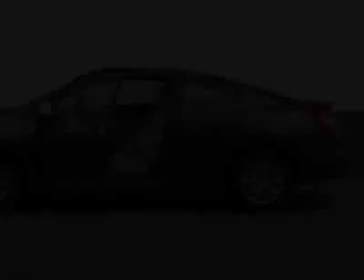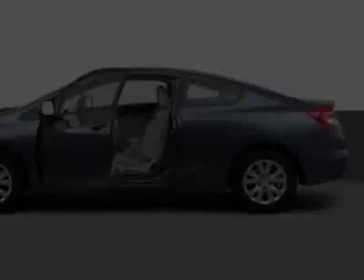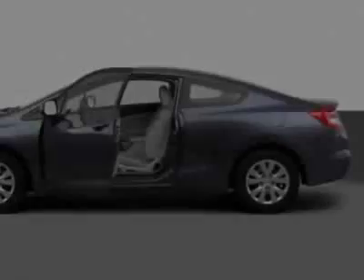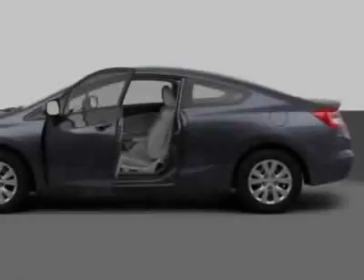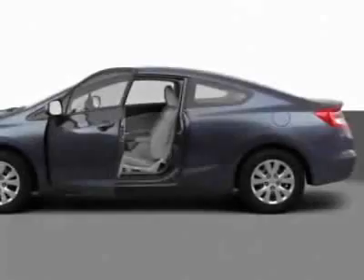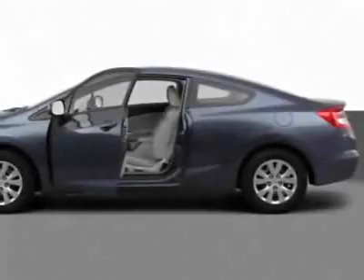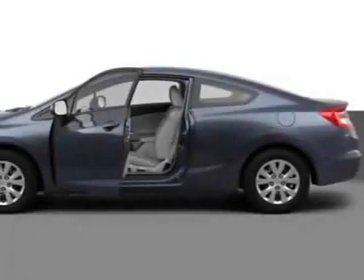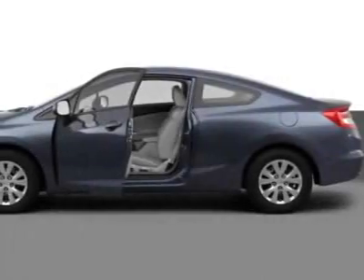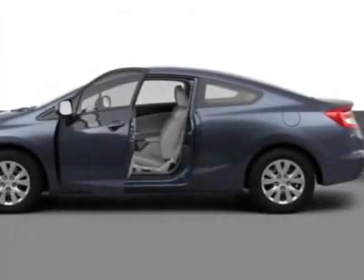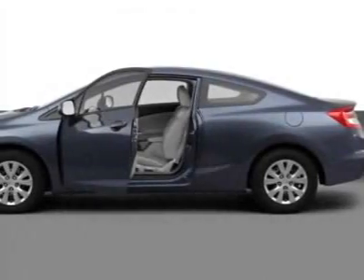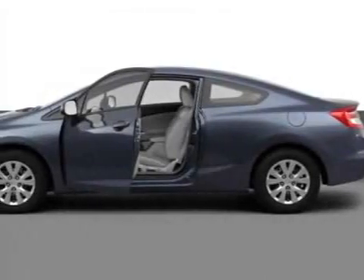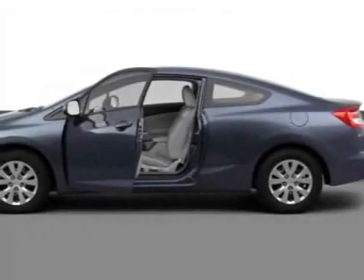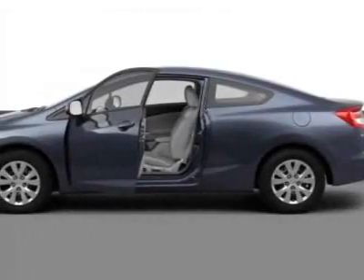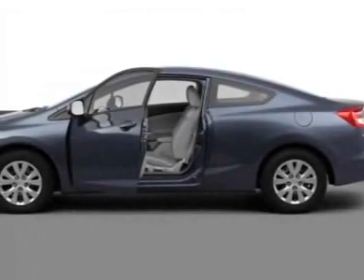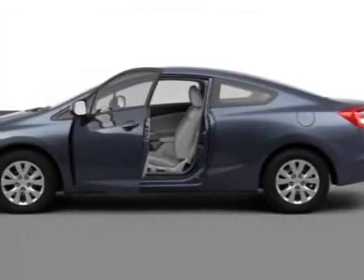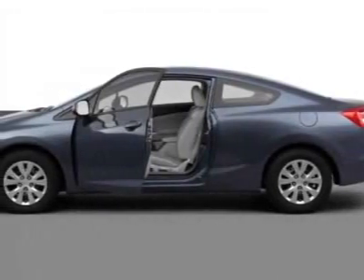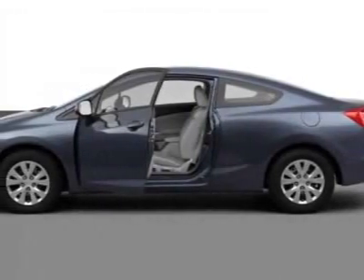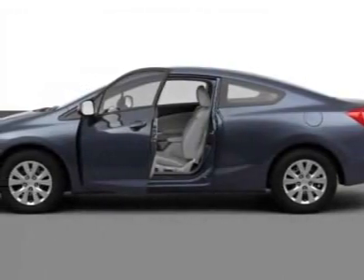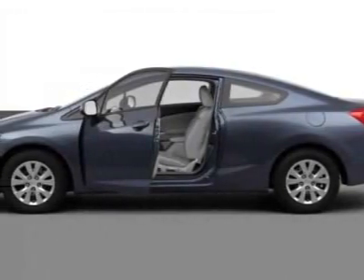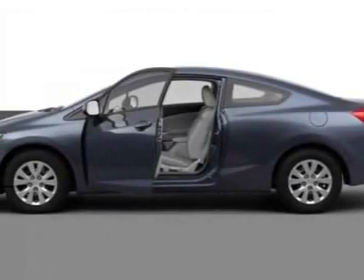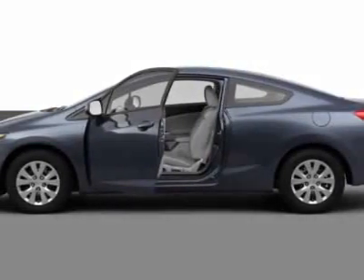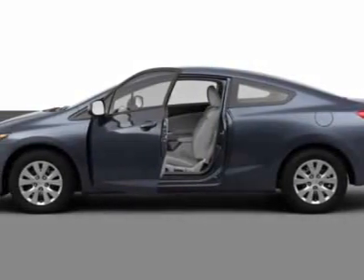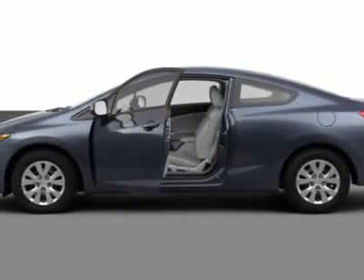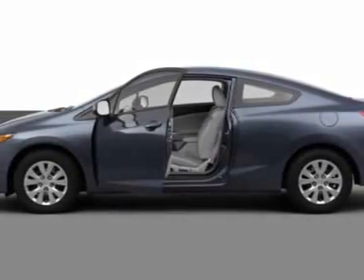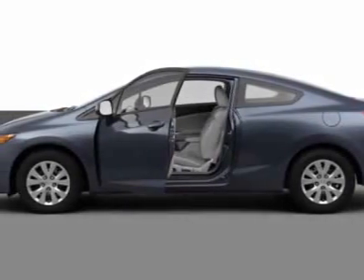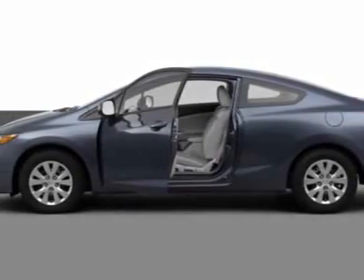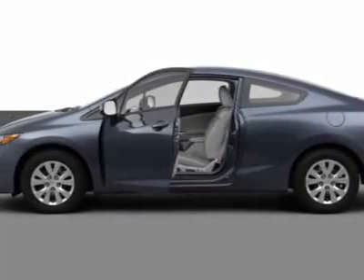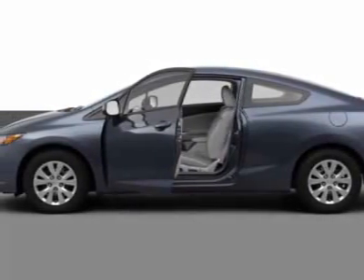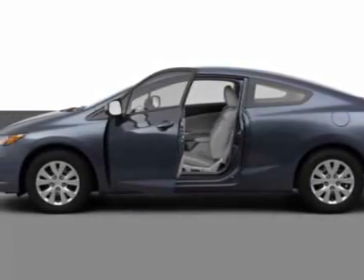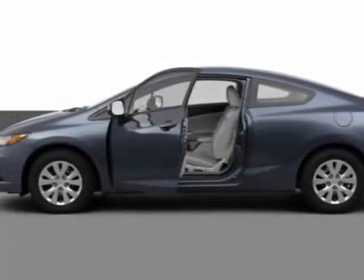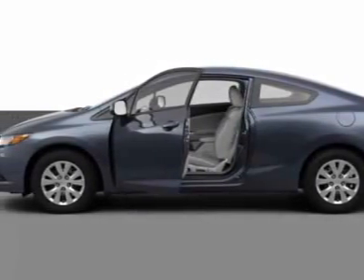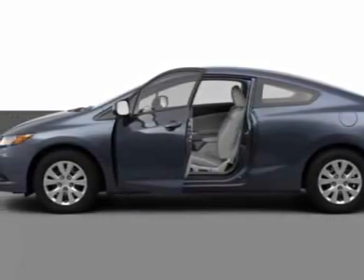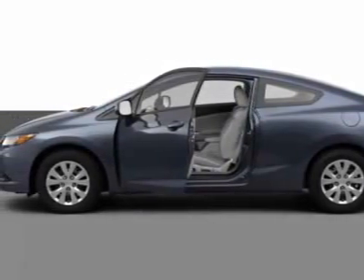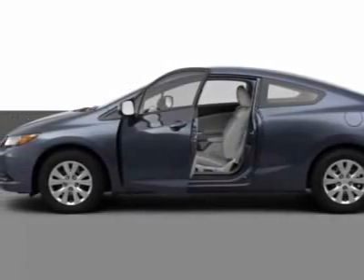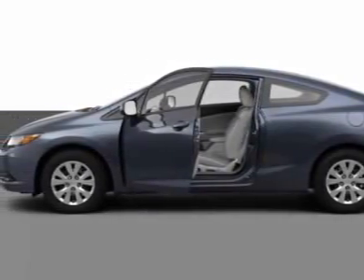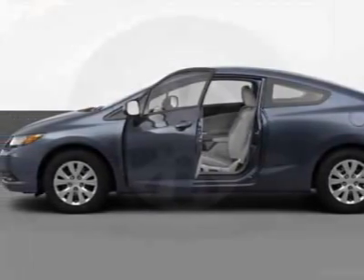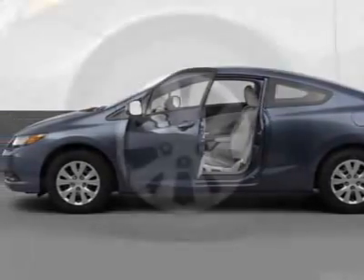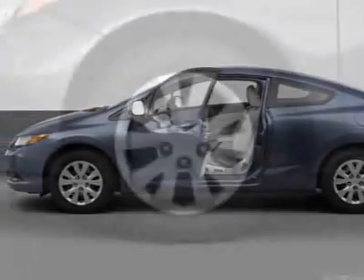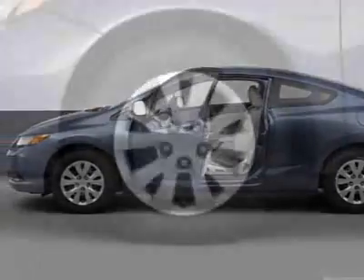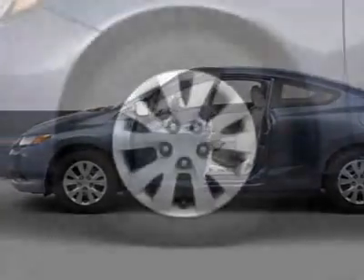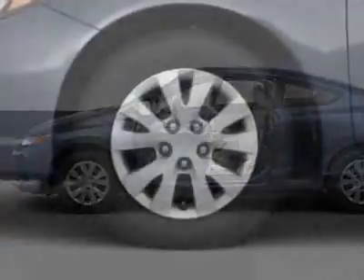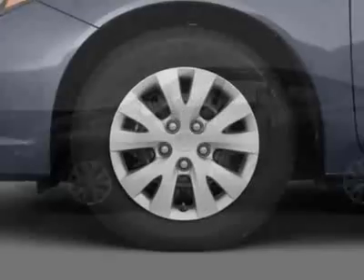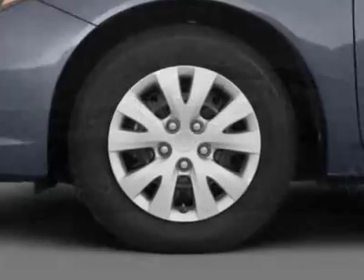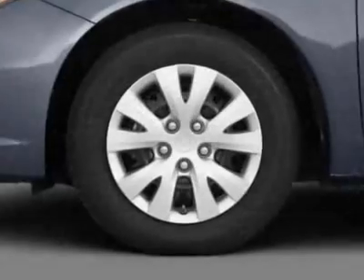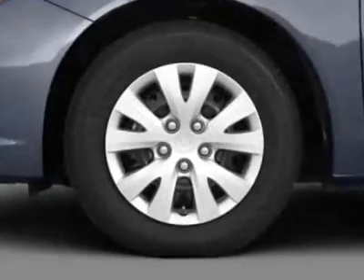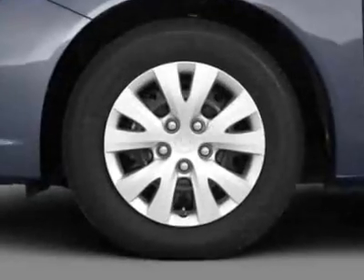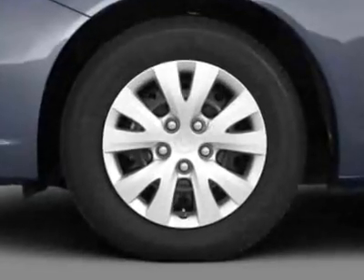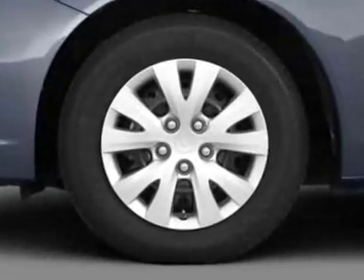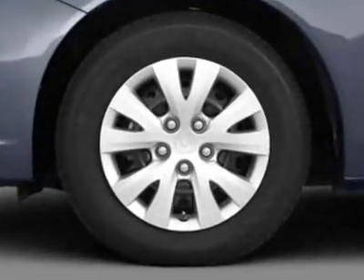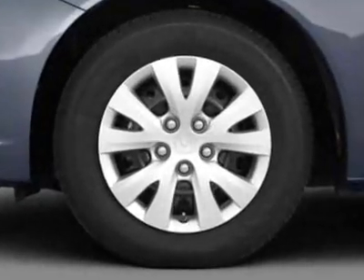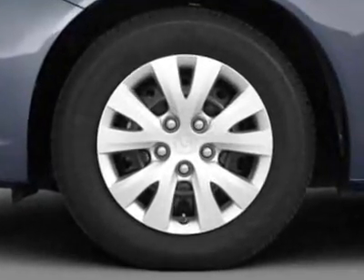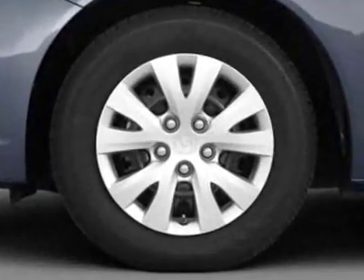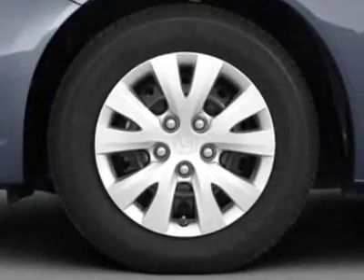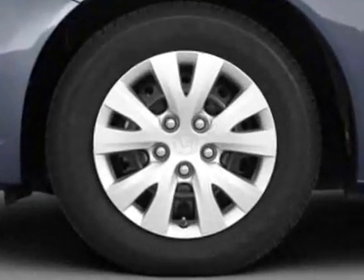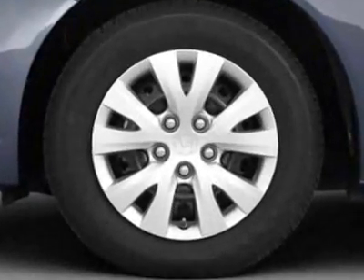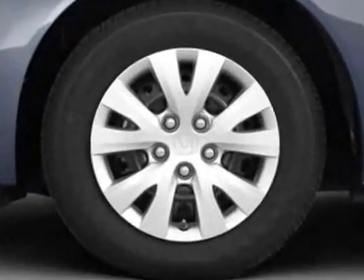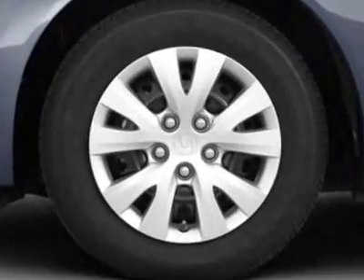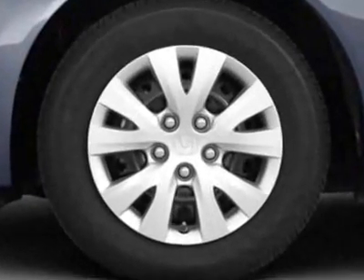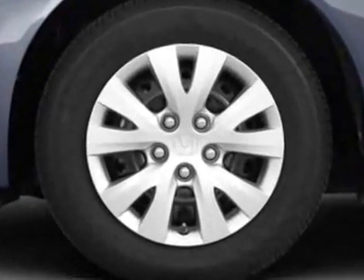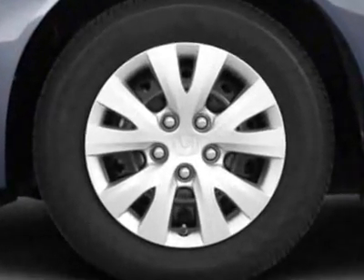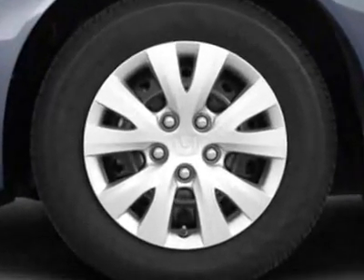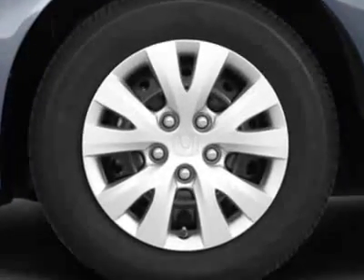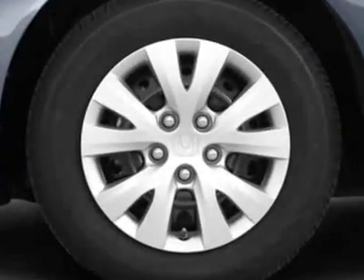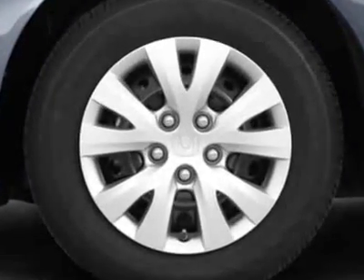Look at this new 2012 Honda Civic Coupe. For your protection, this vehicle has a full factory warranty.